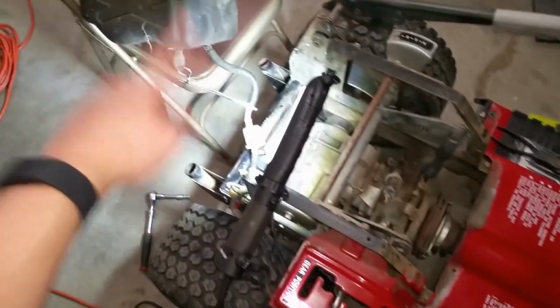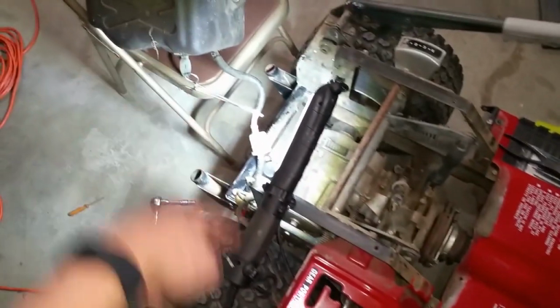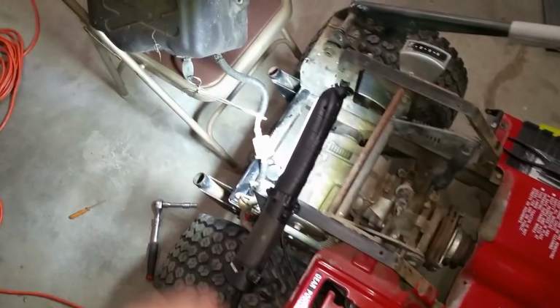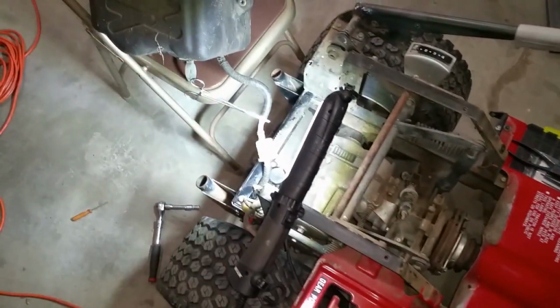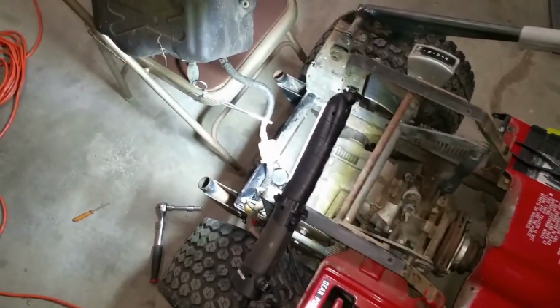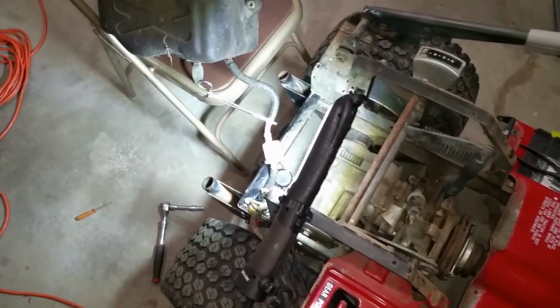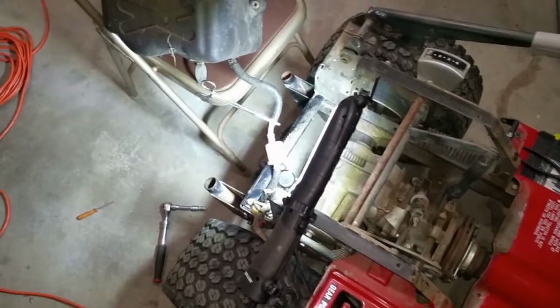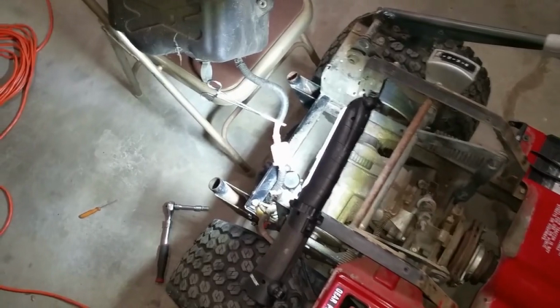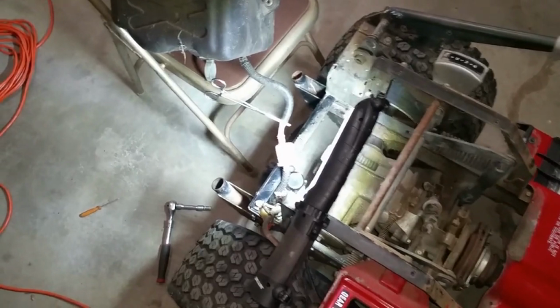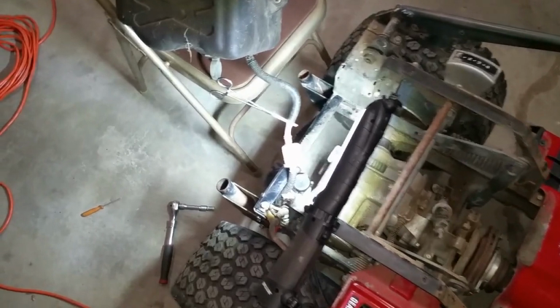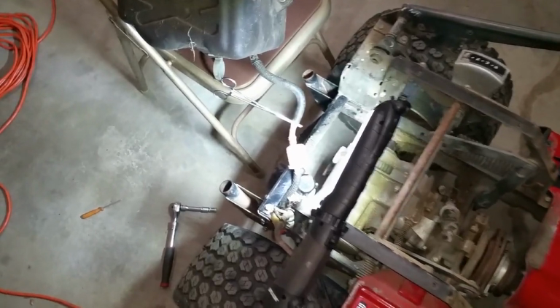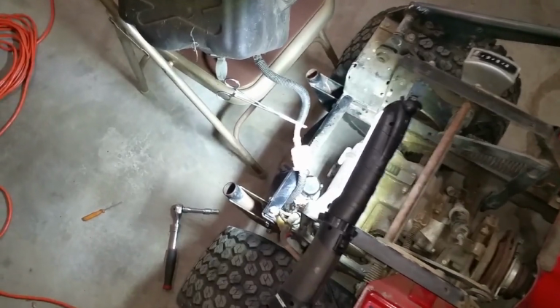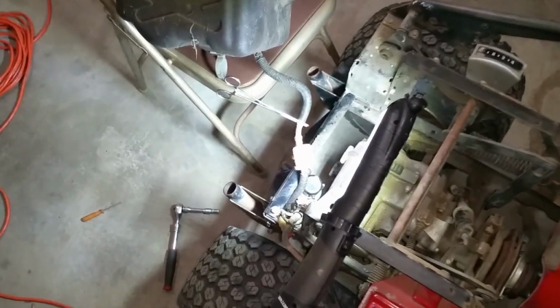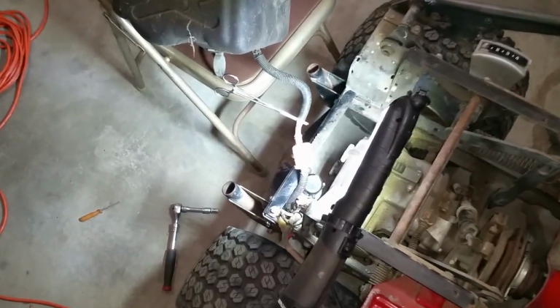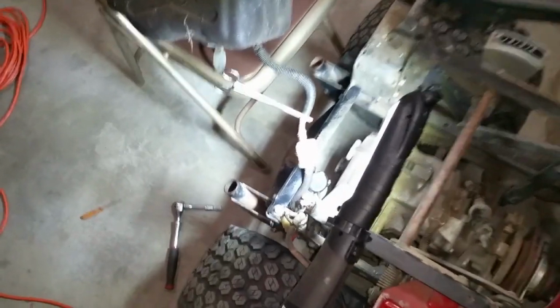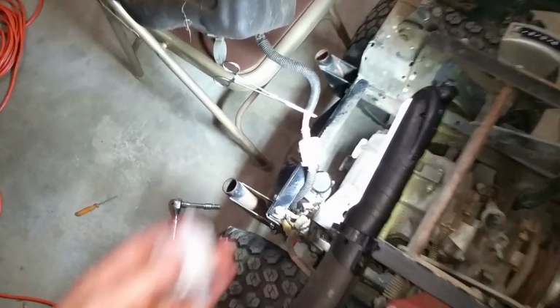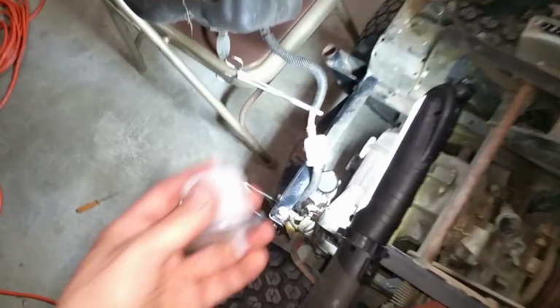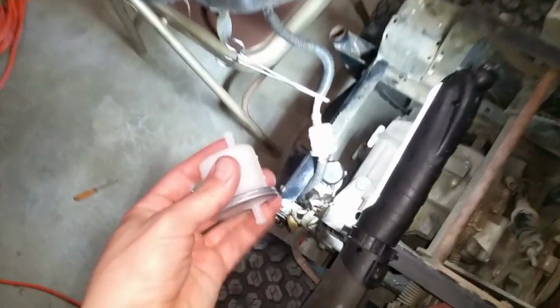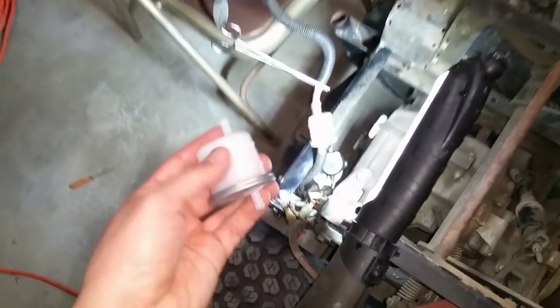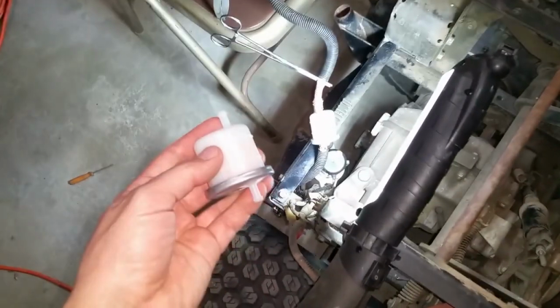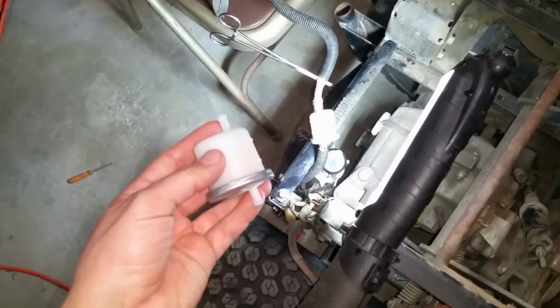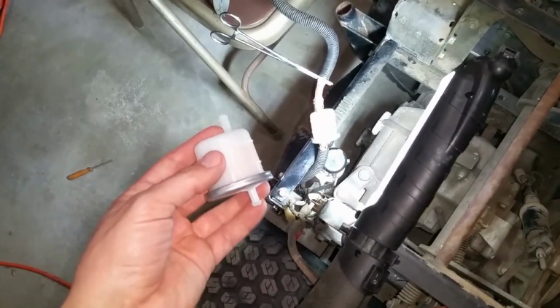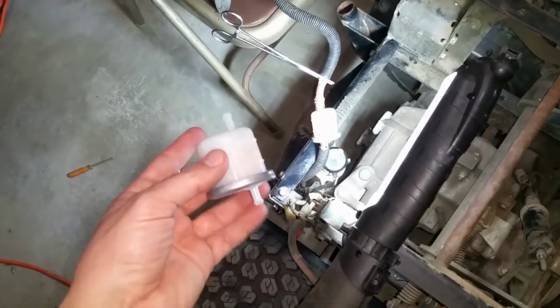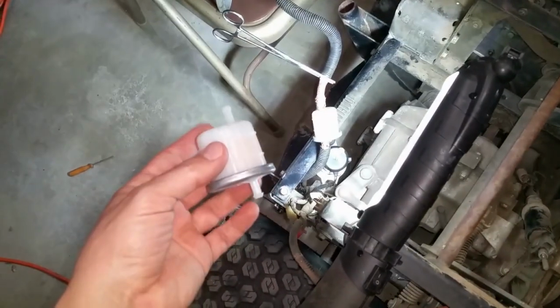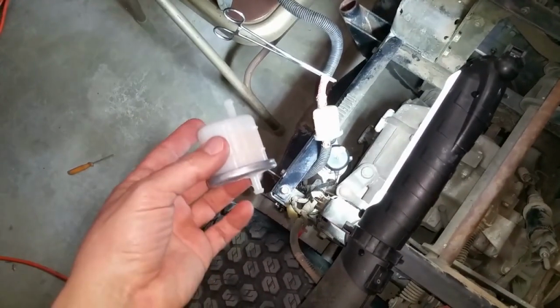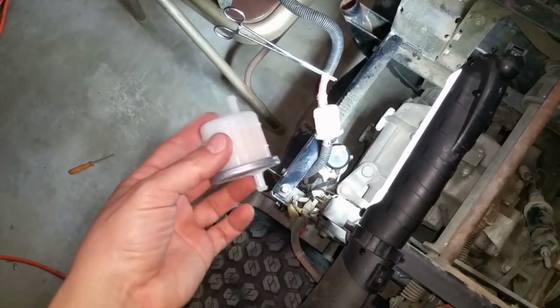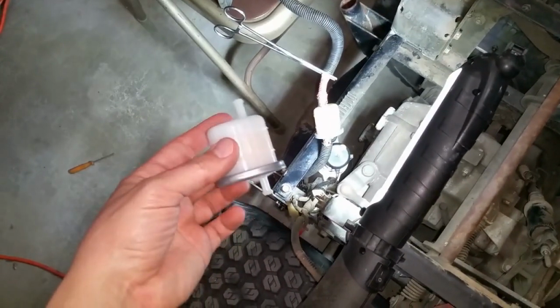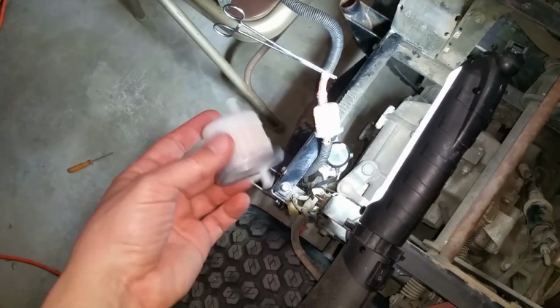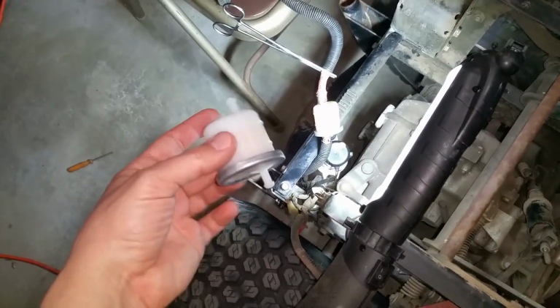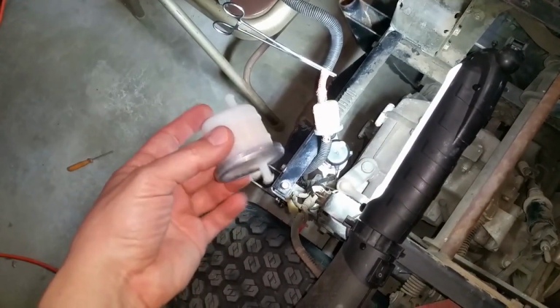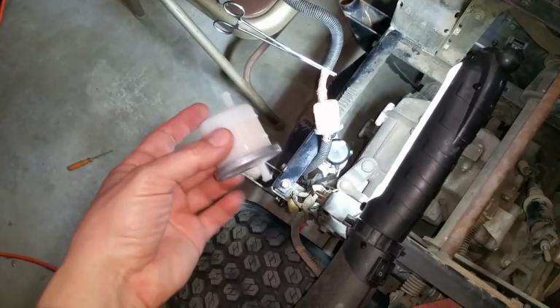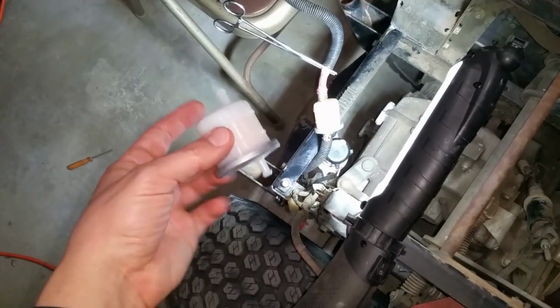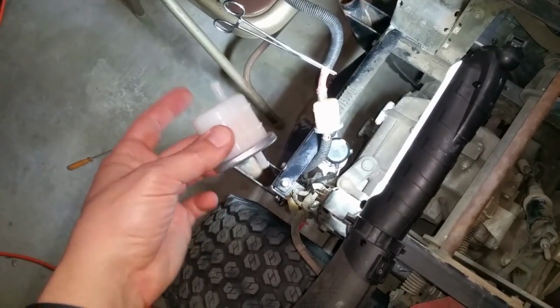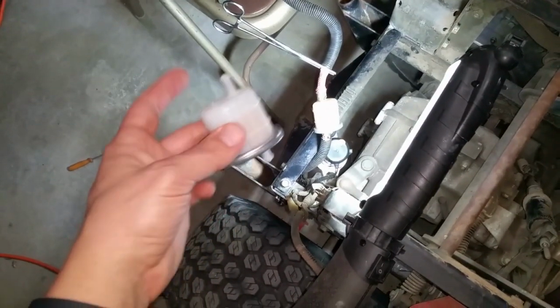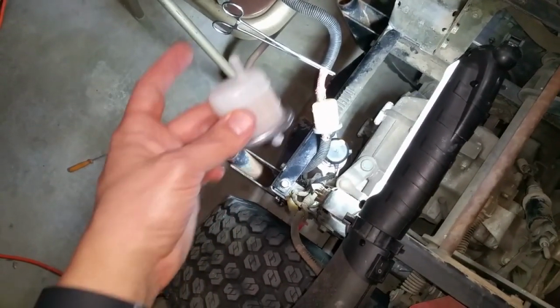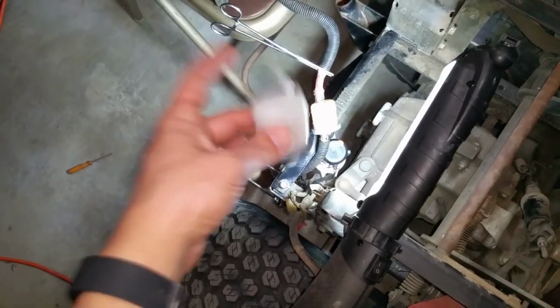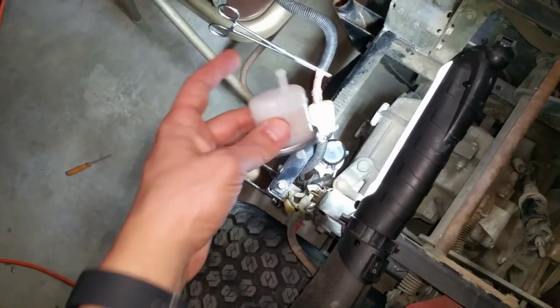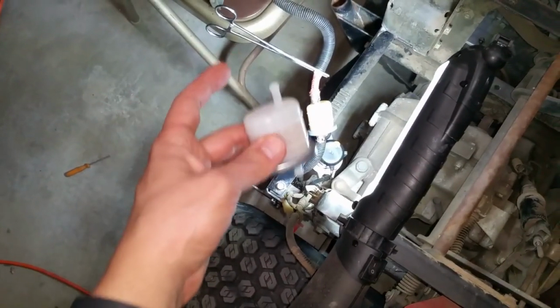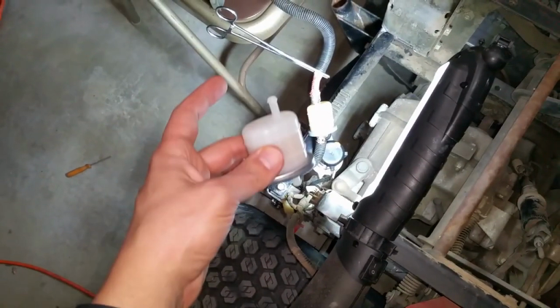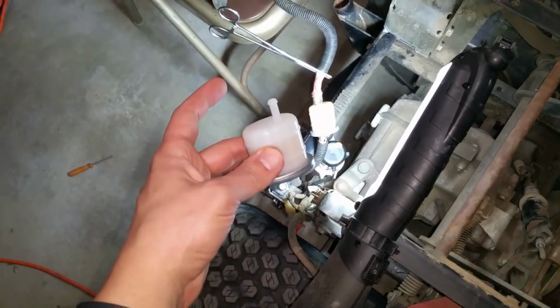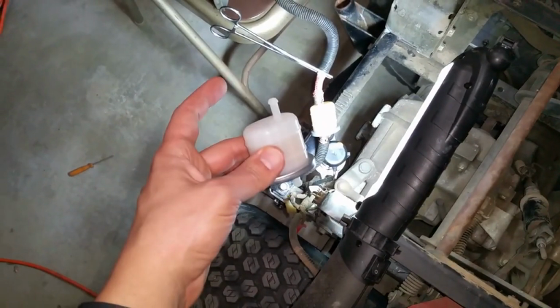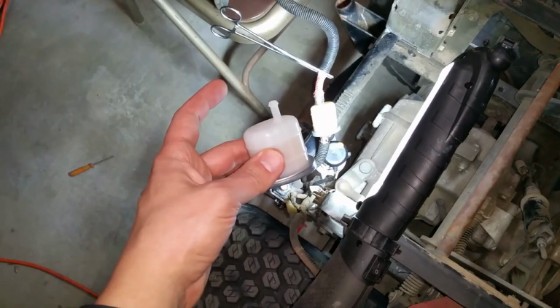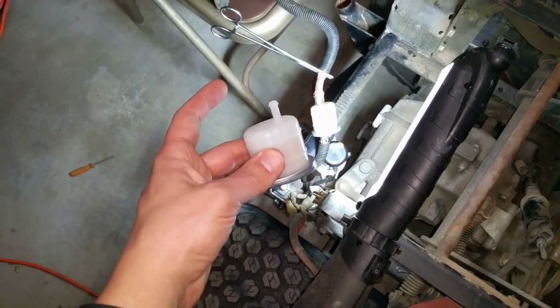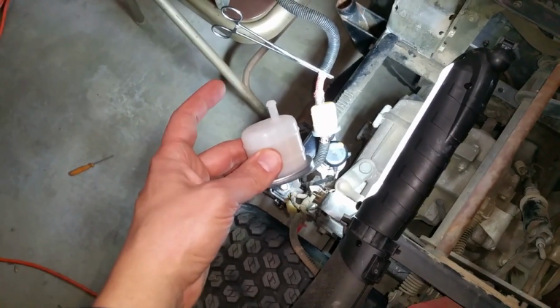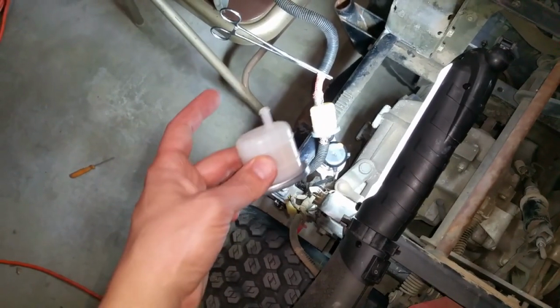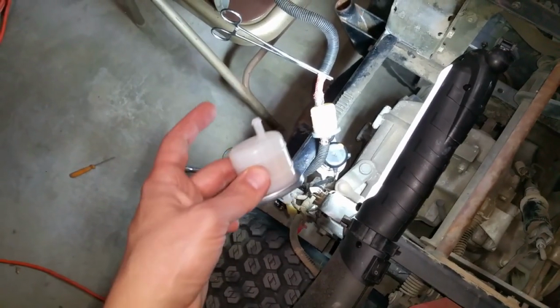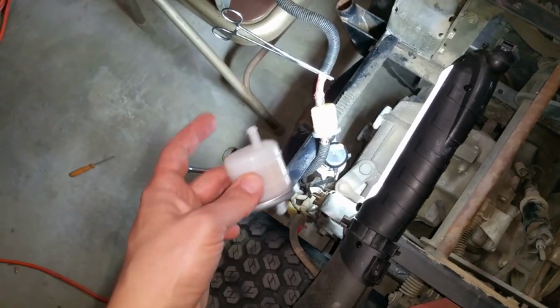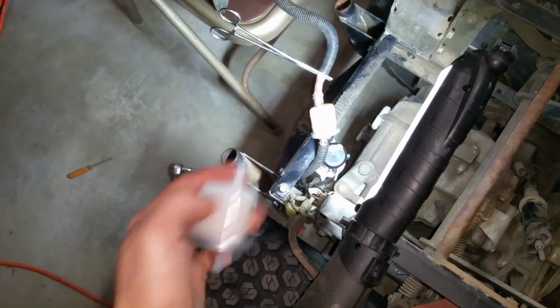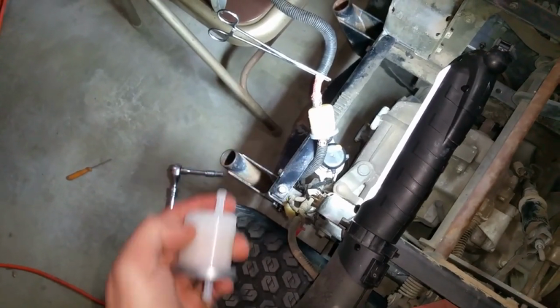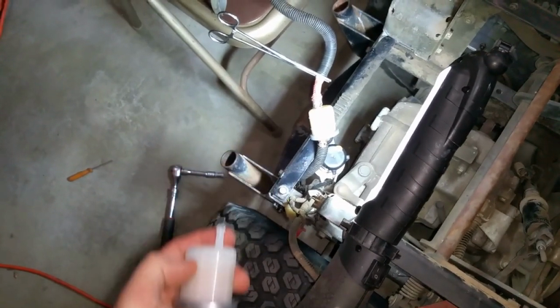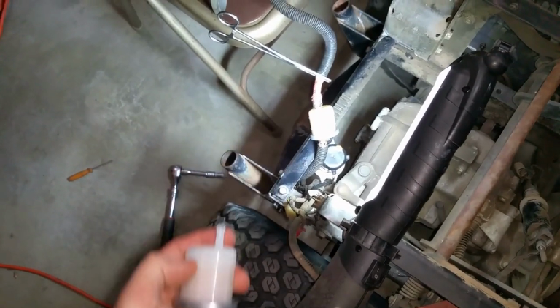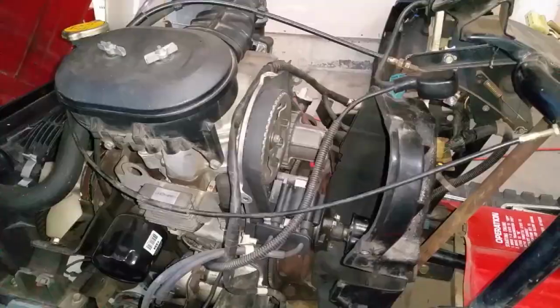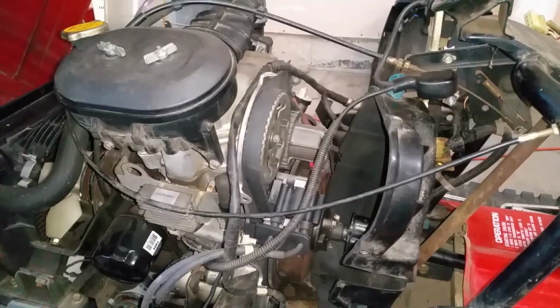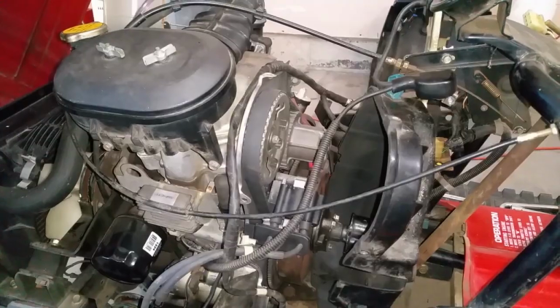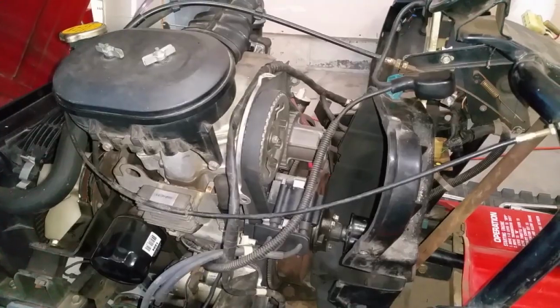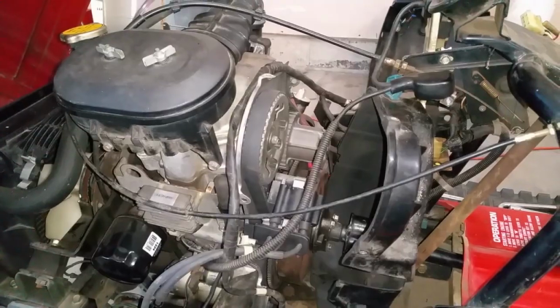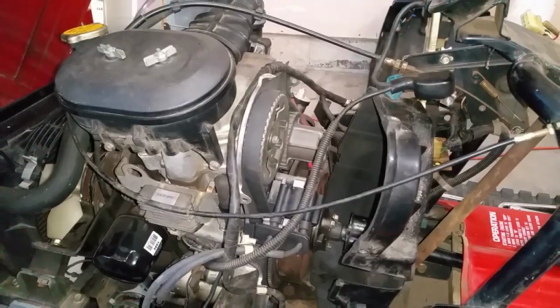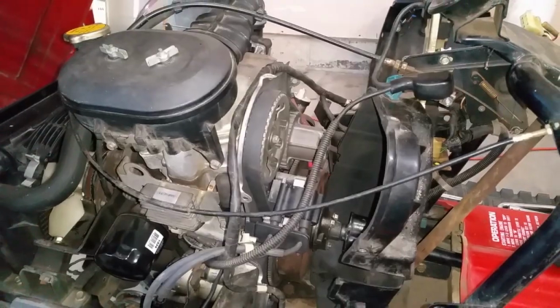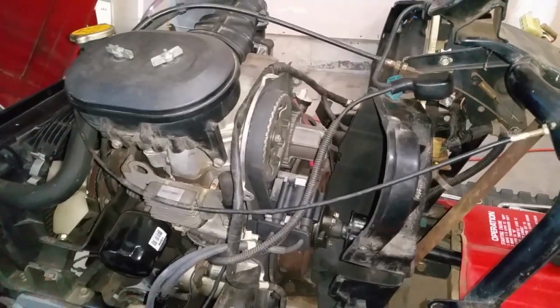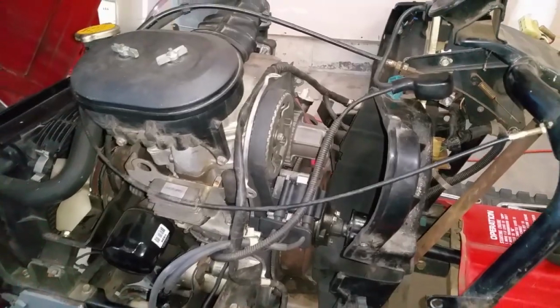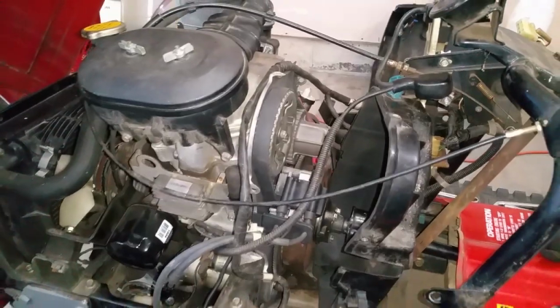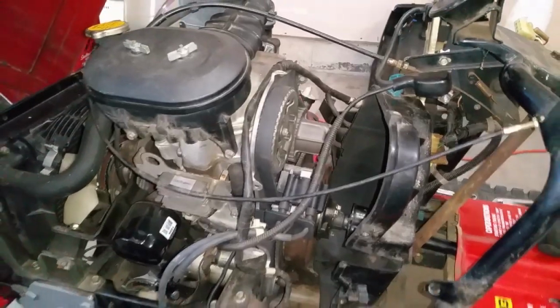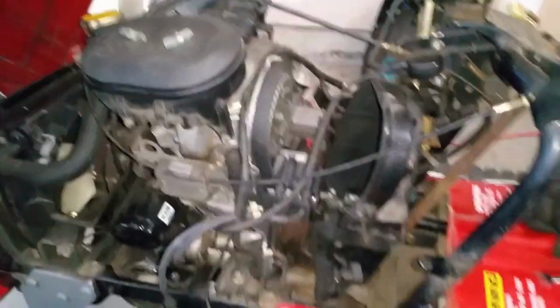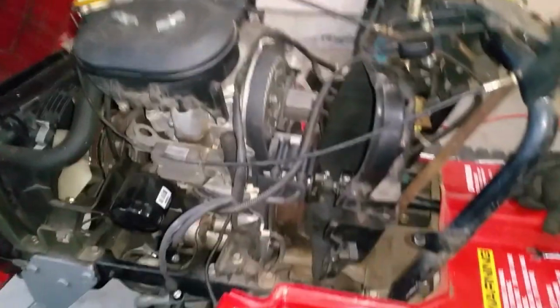Now I'm doing the fuel filter — here it is right here. Make sure the metal part goes towards the fuel pump.